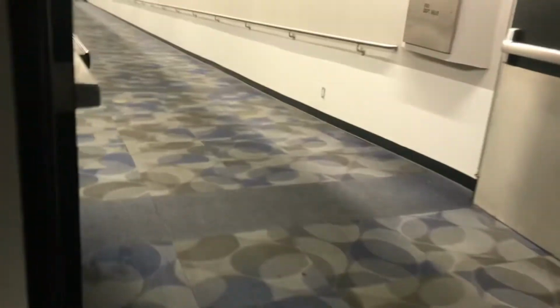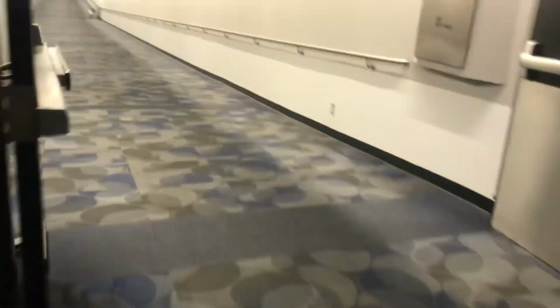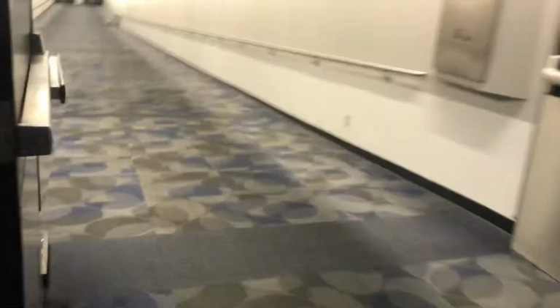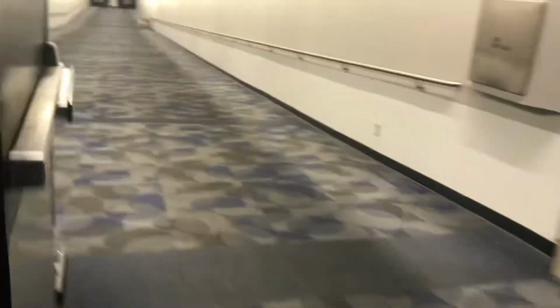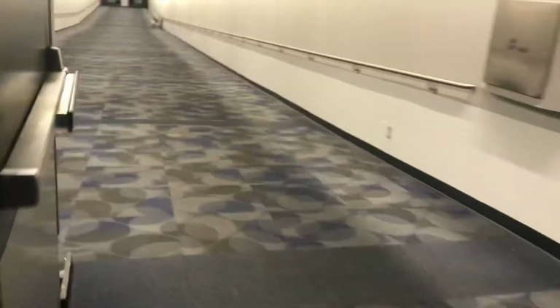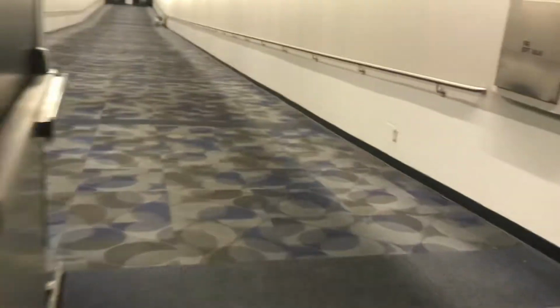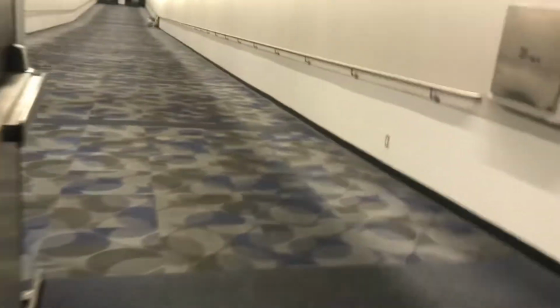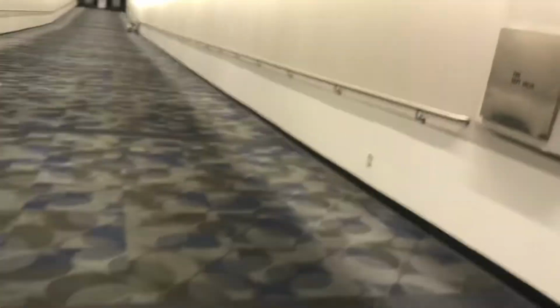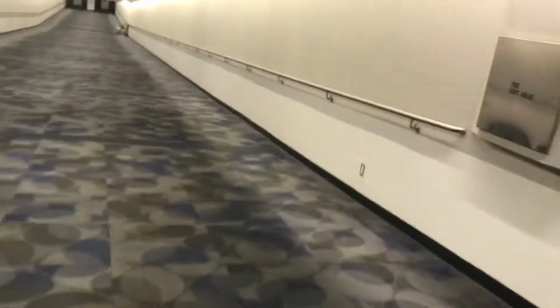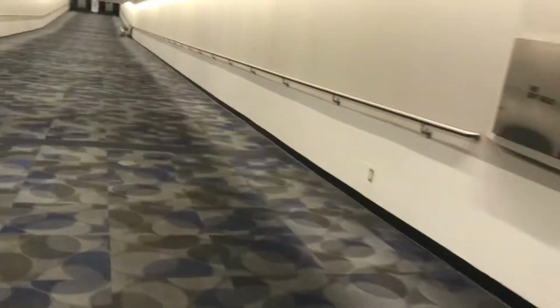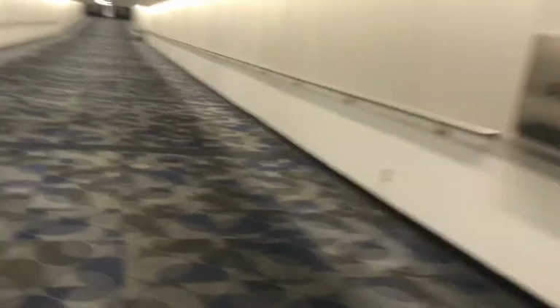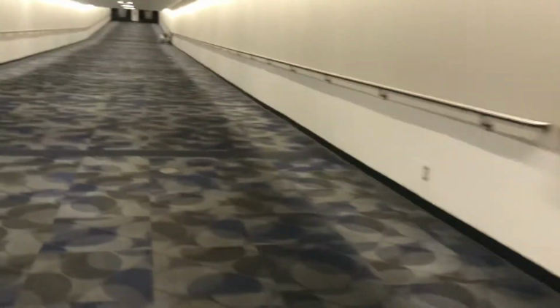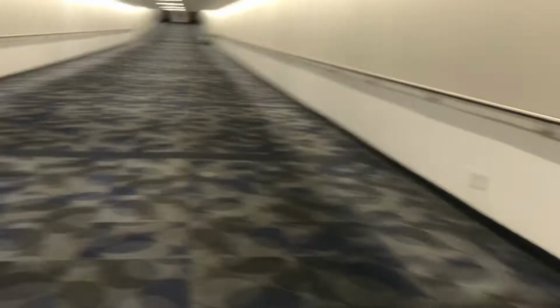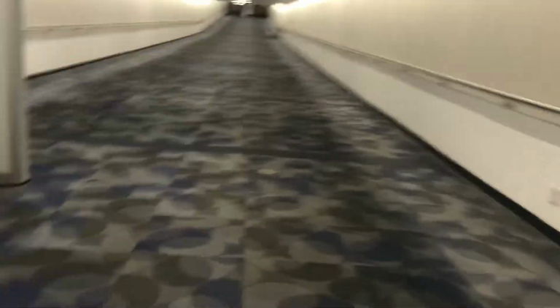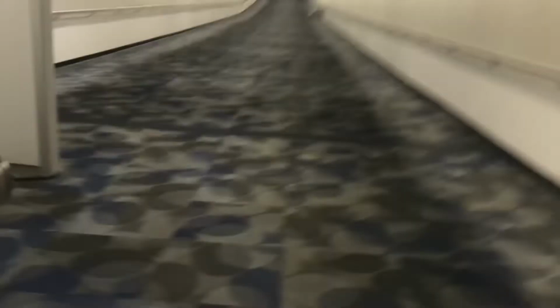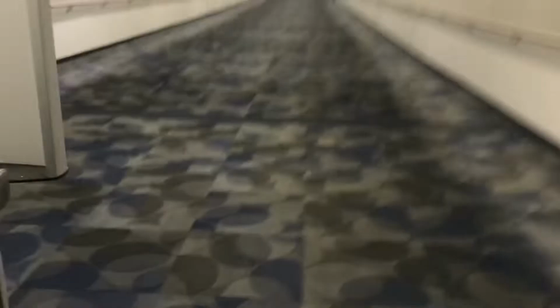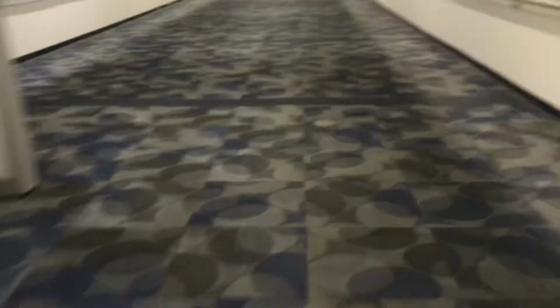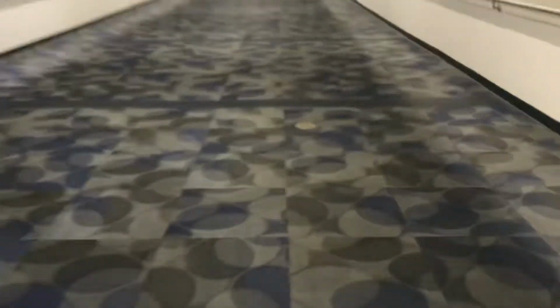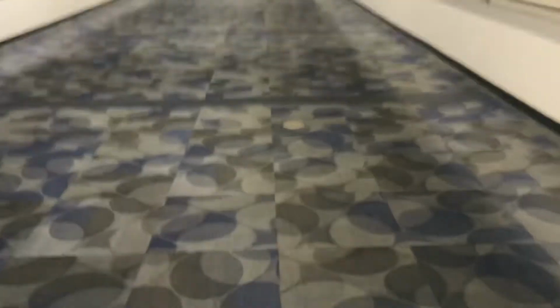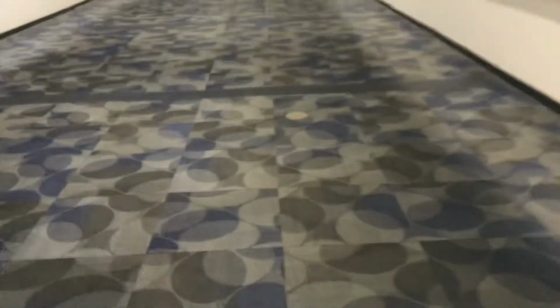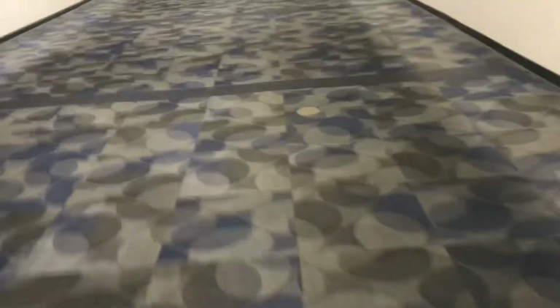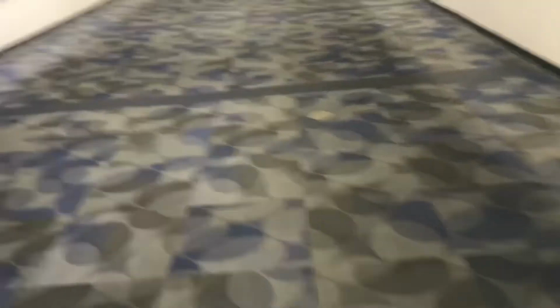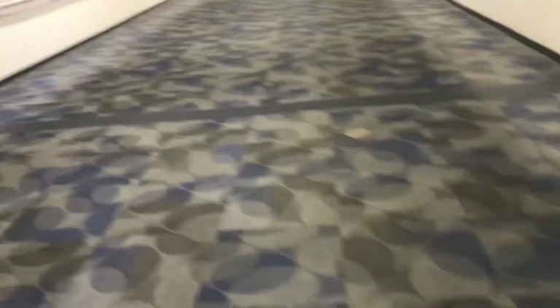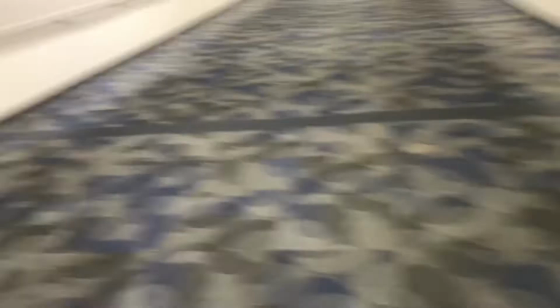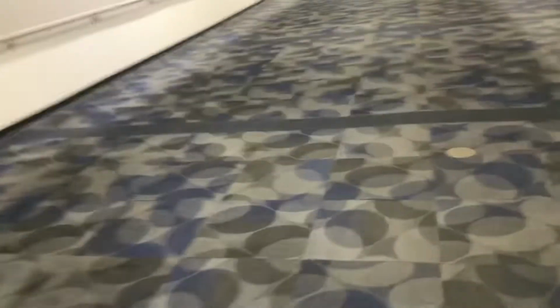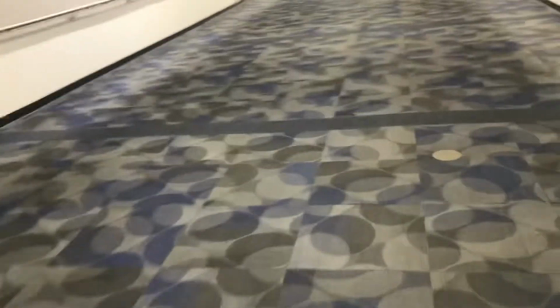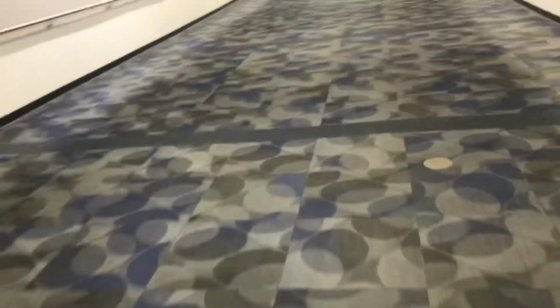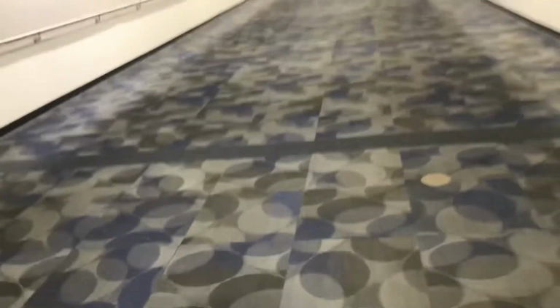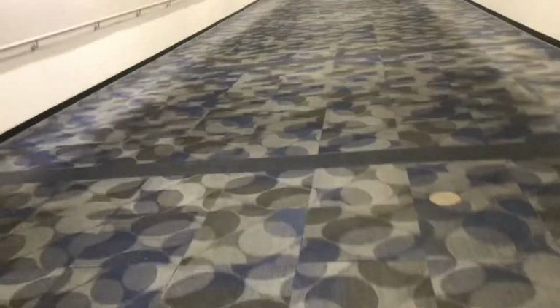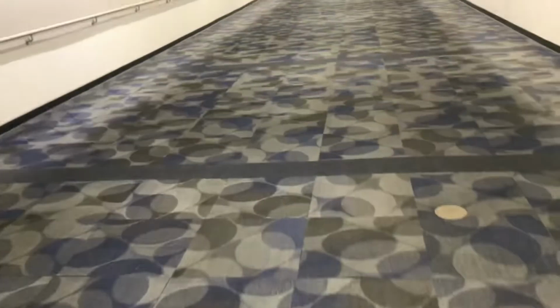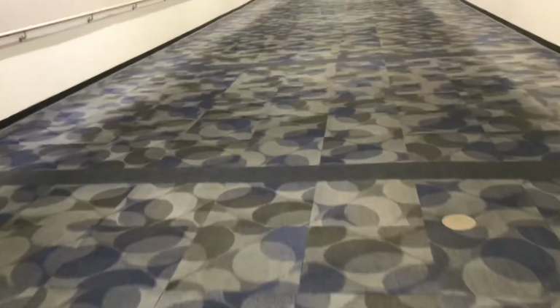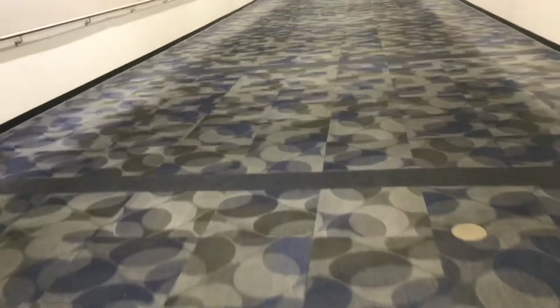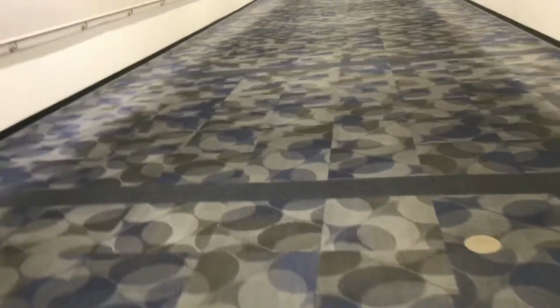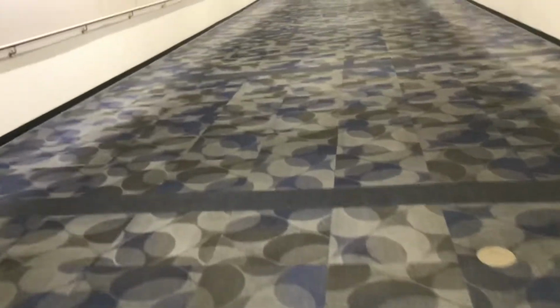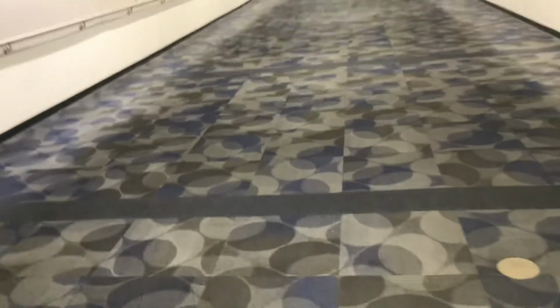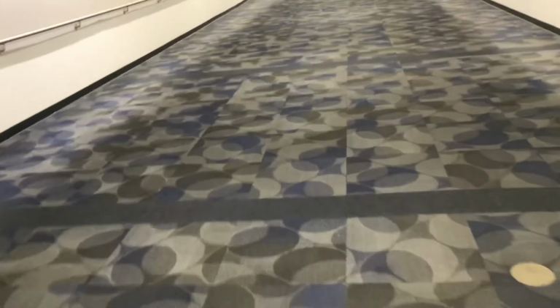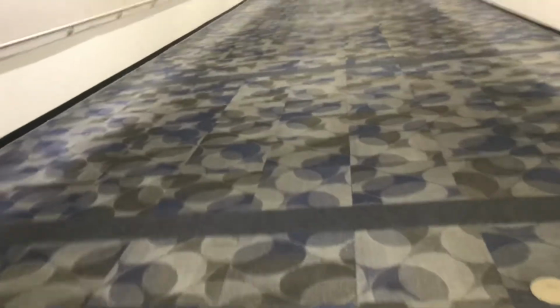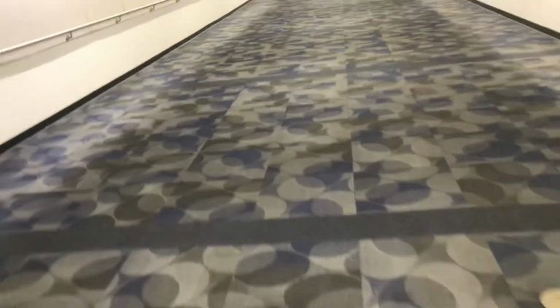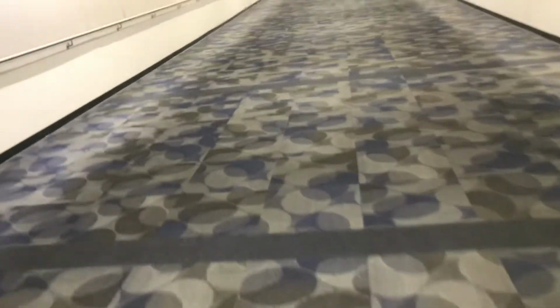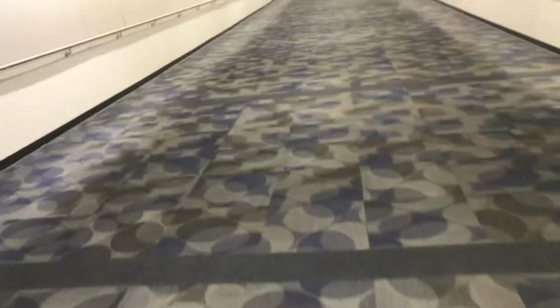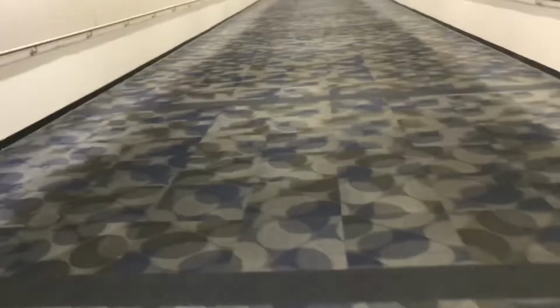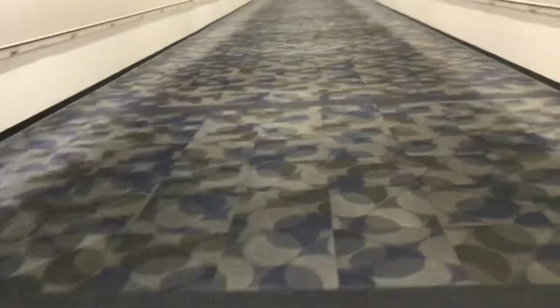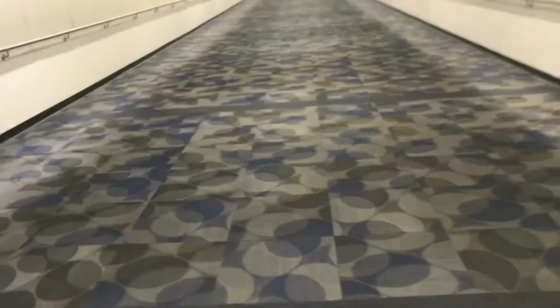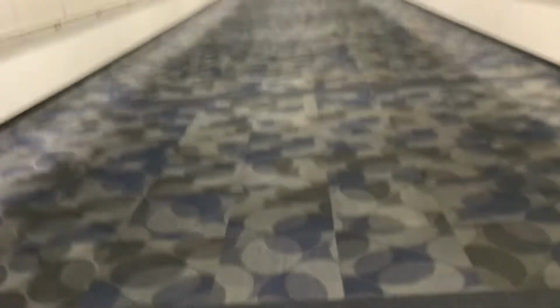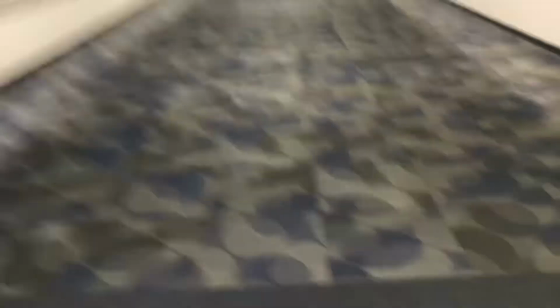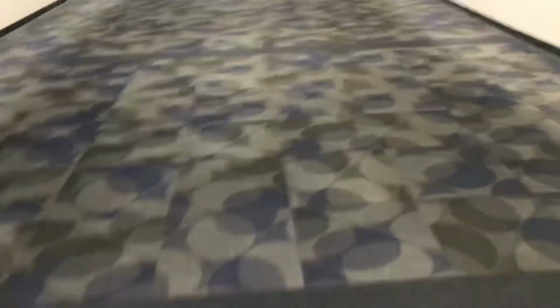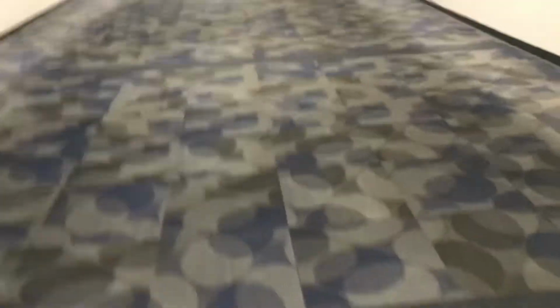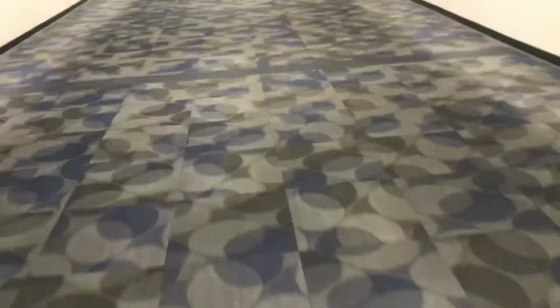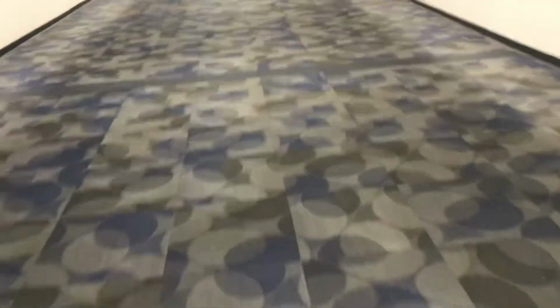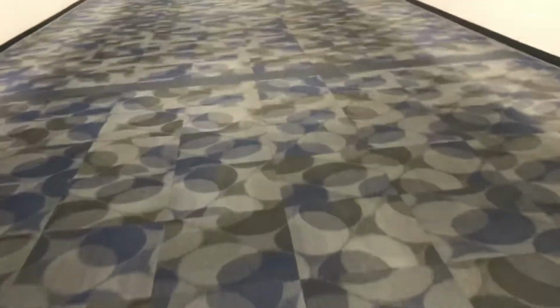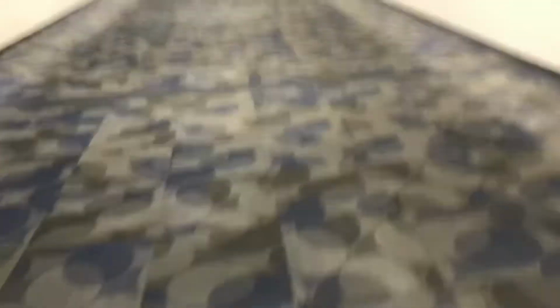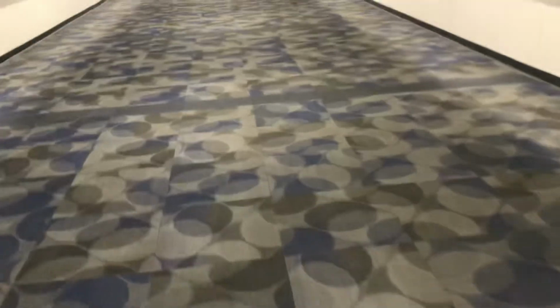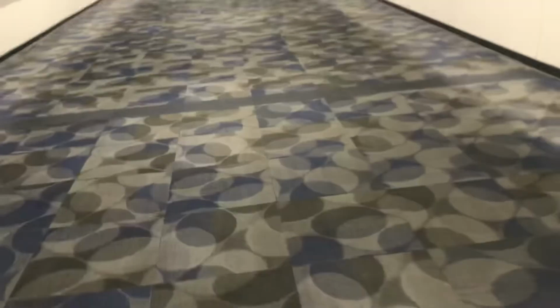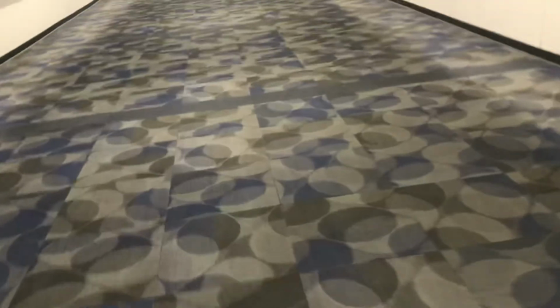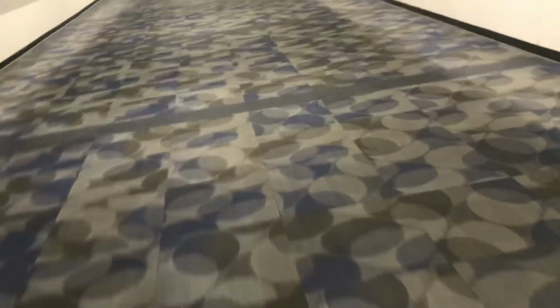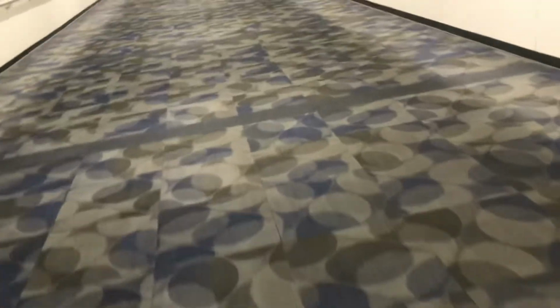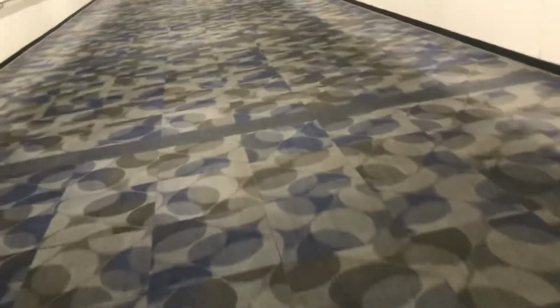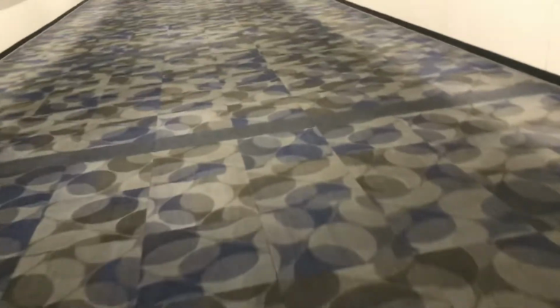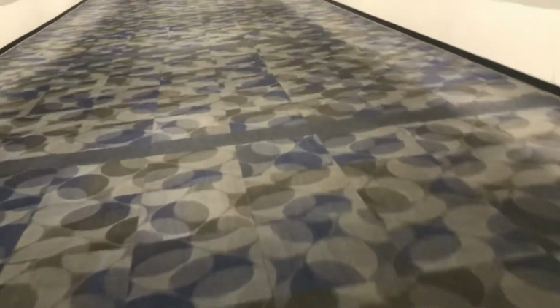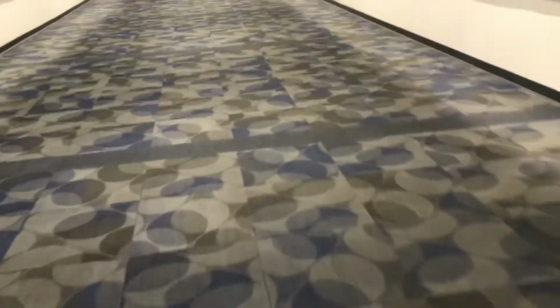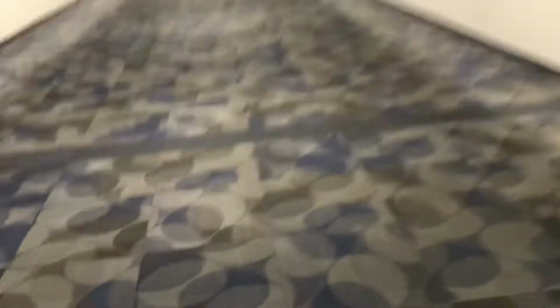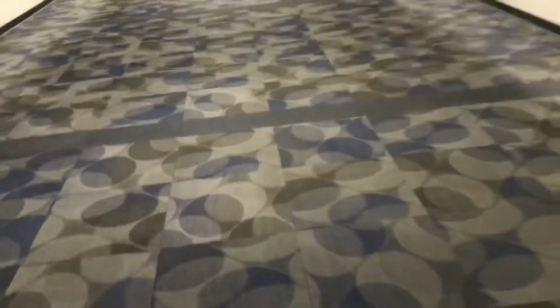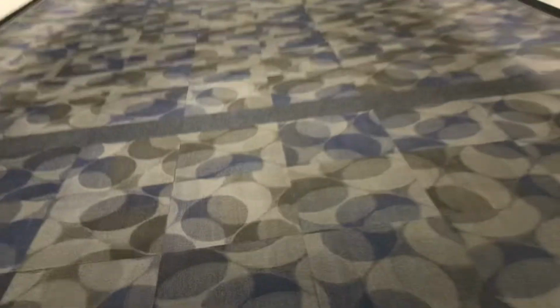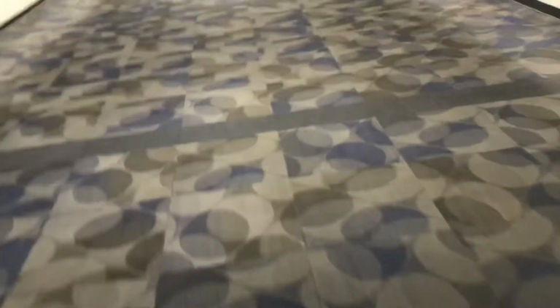Alright guys, now I'm going to do a quick video of the D Terminal Walkway over here at the Continental Airport for you guys here in Houston, Texas.